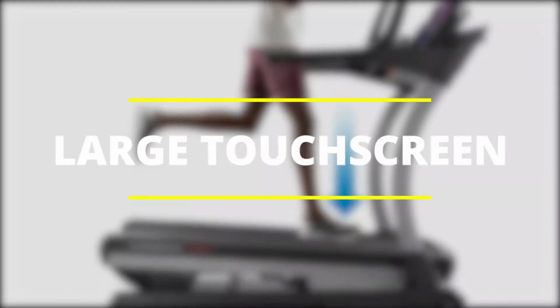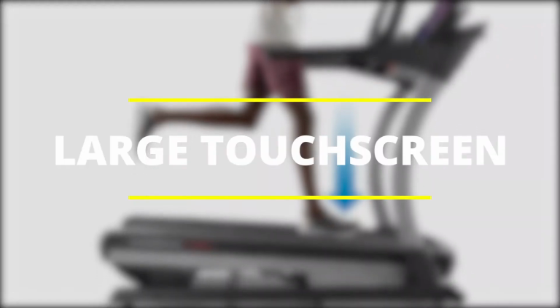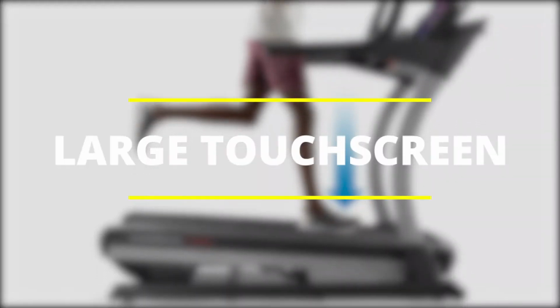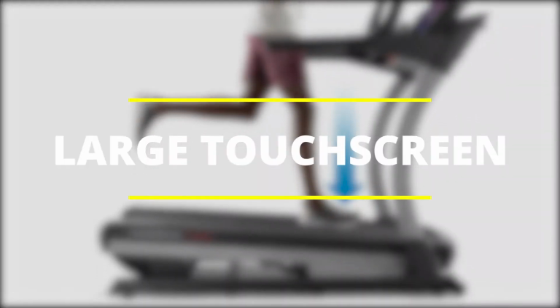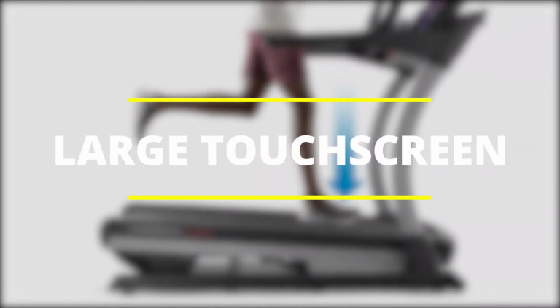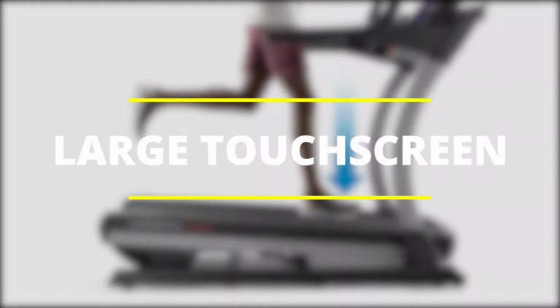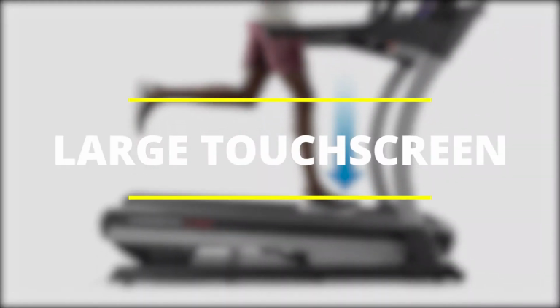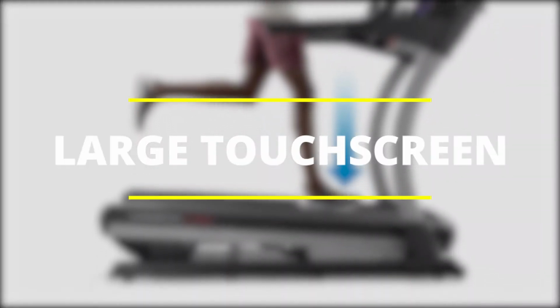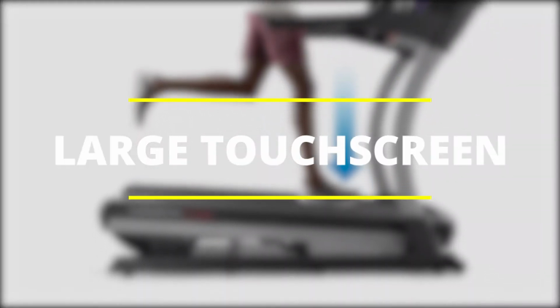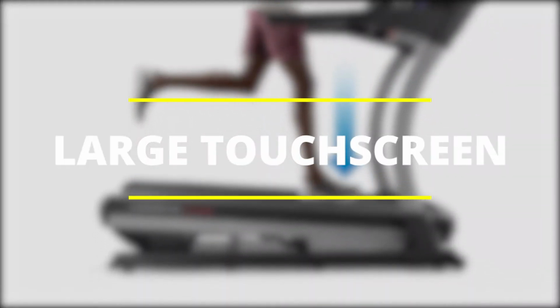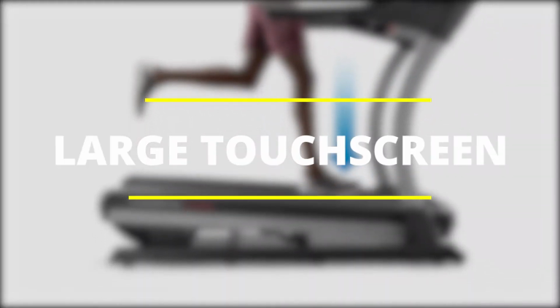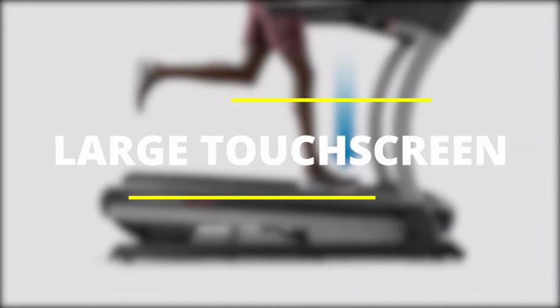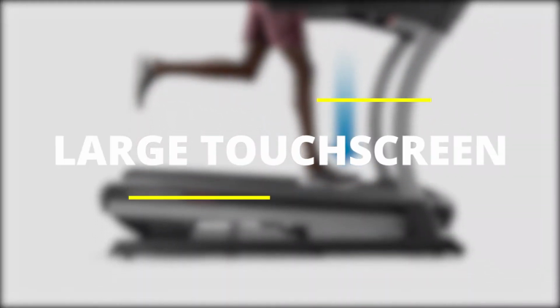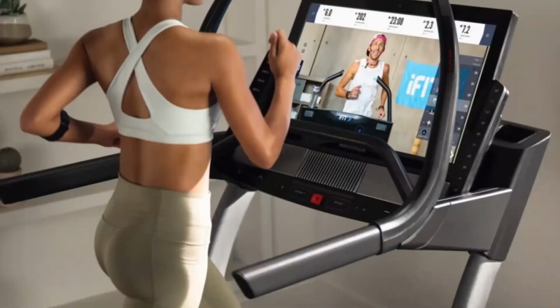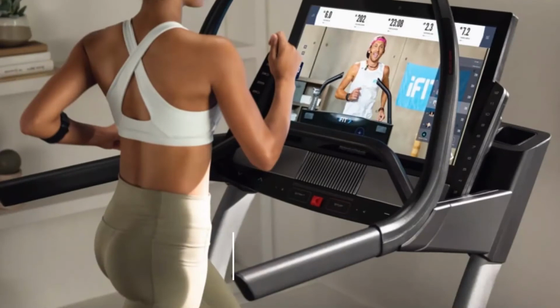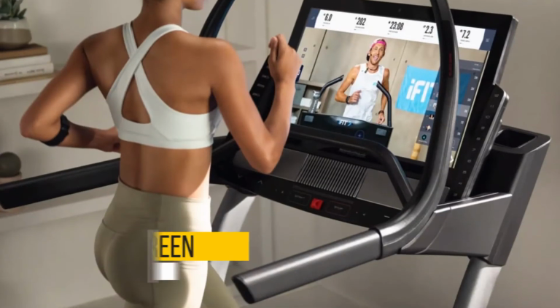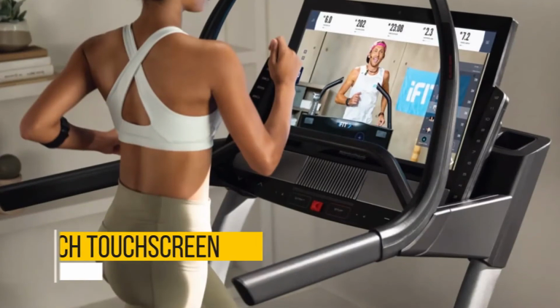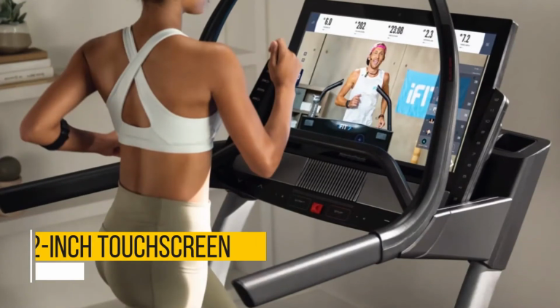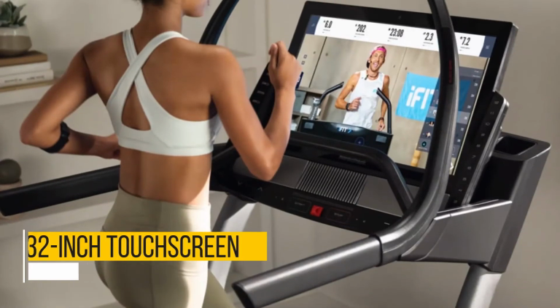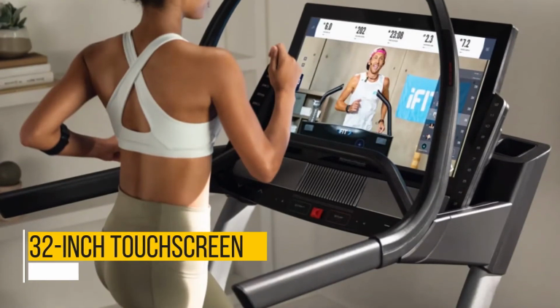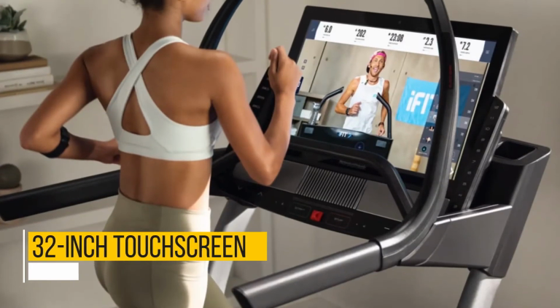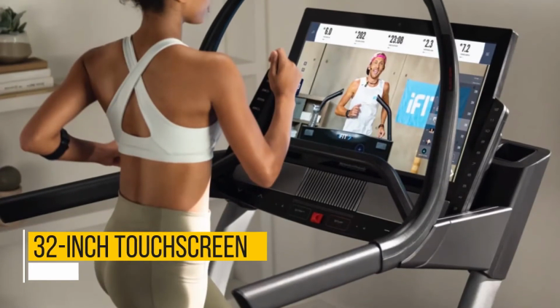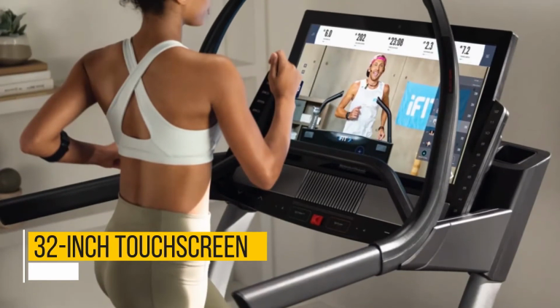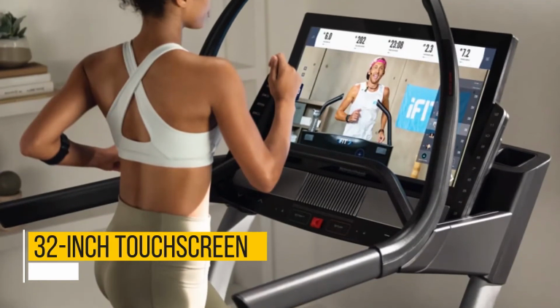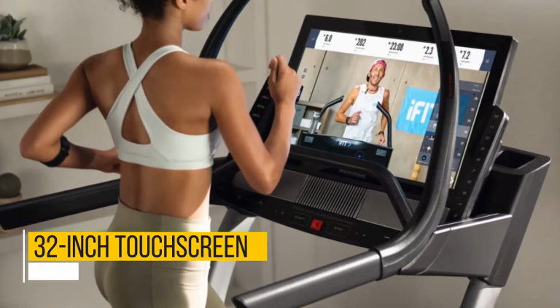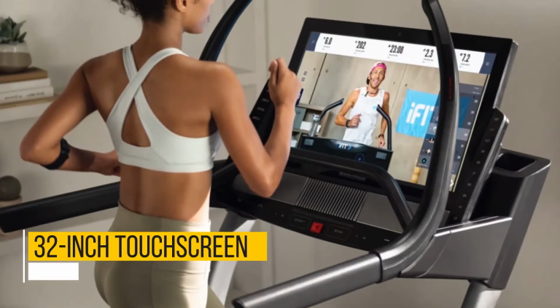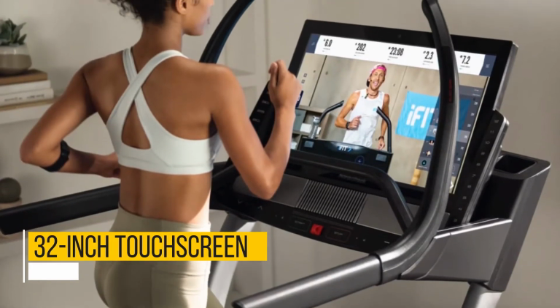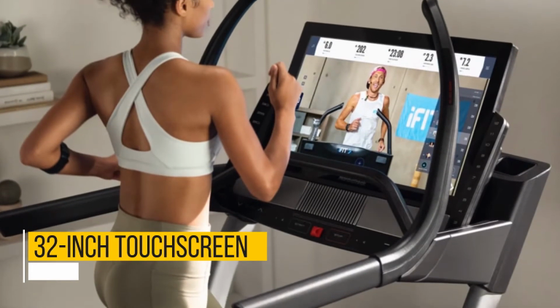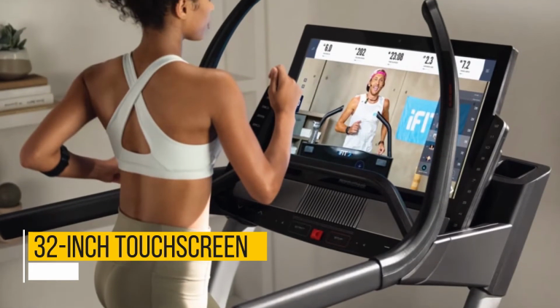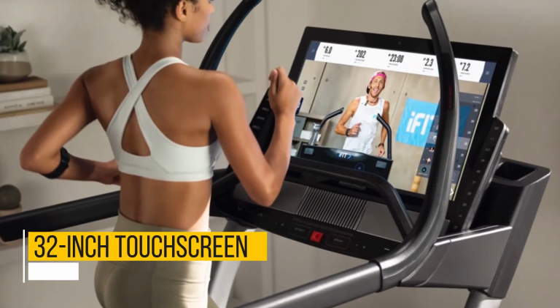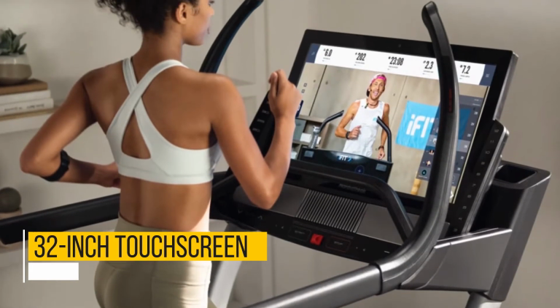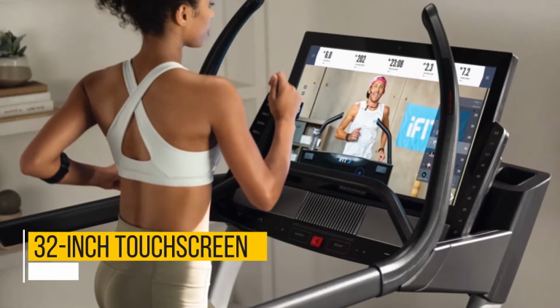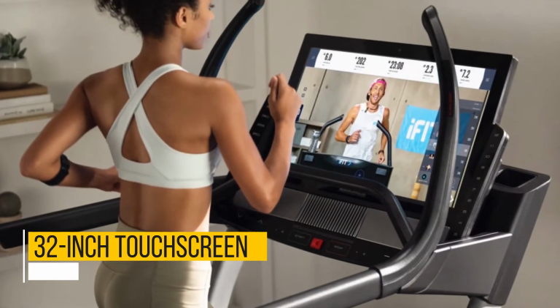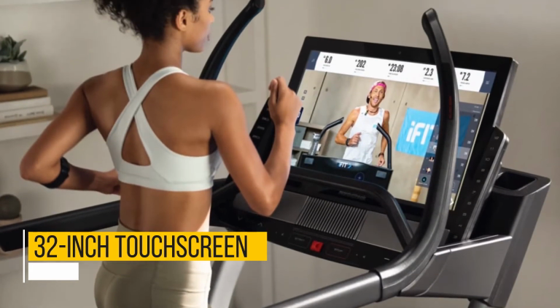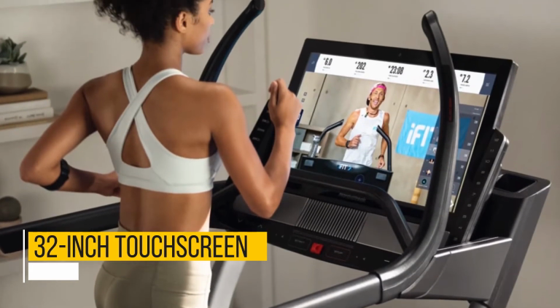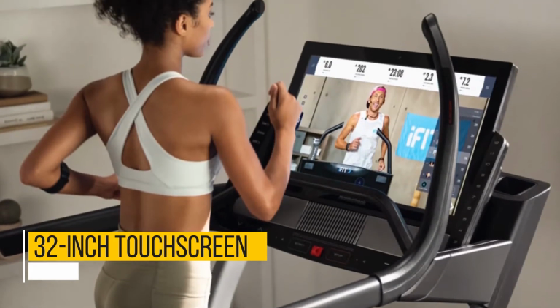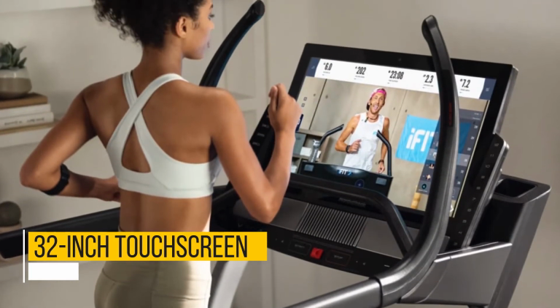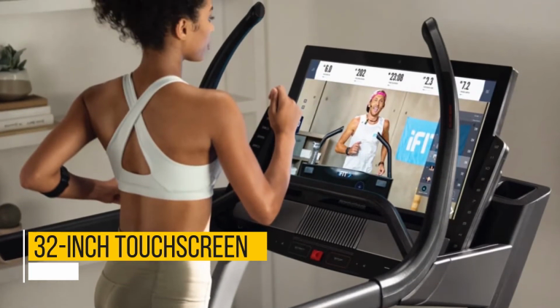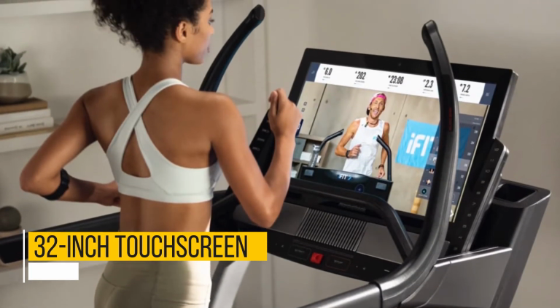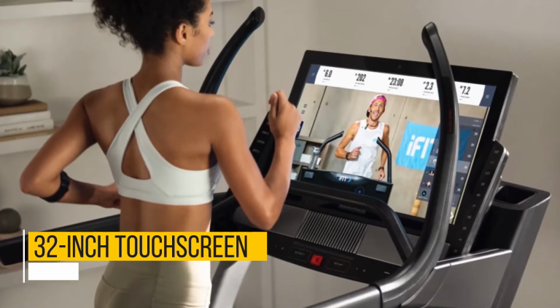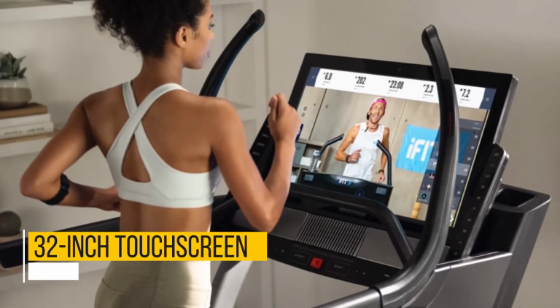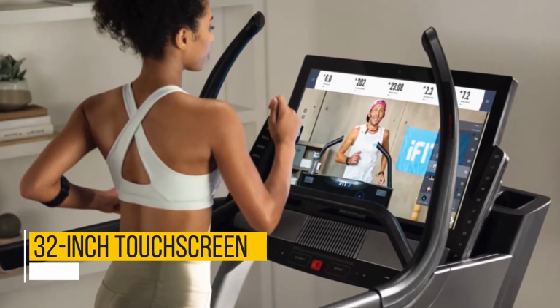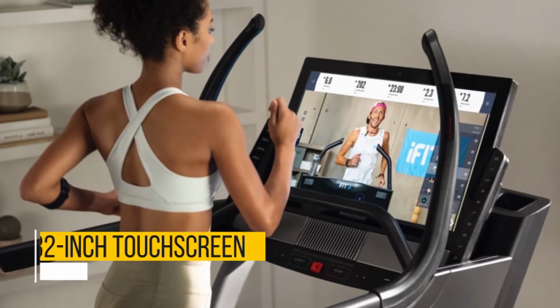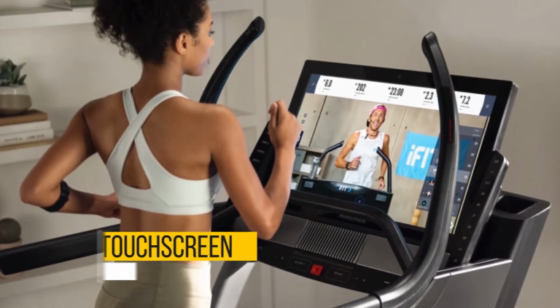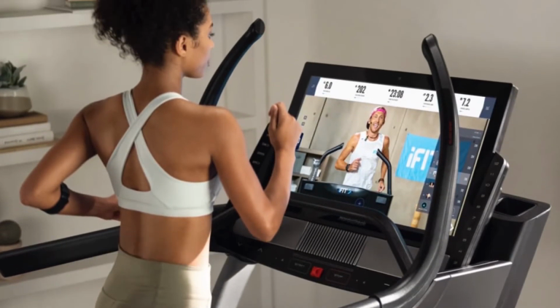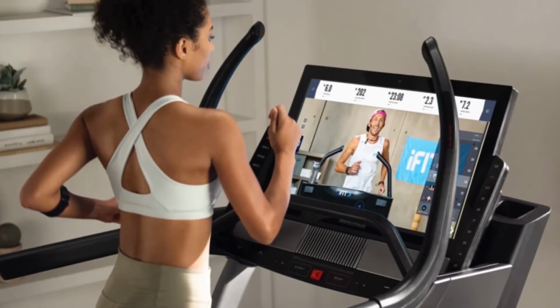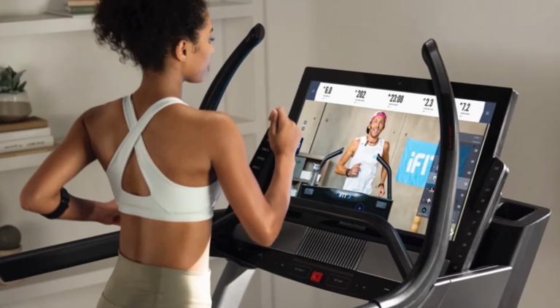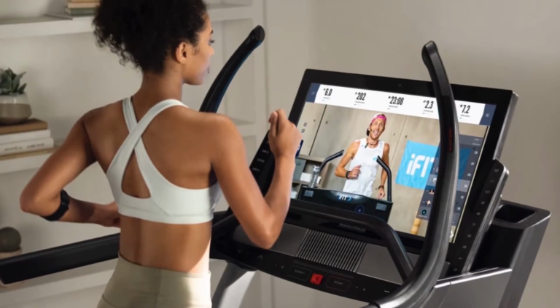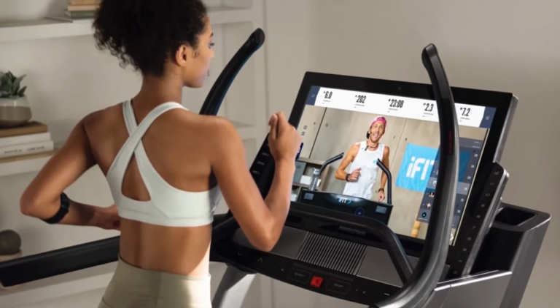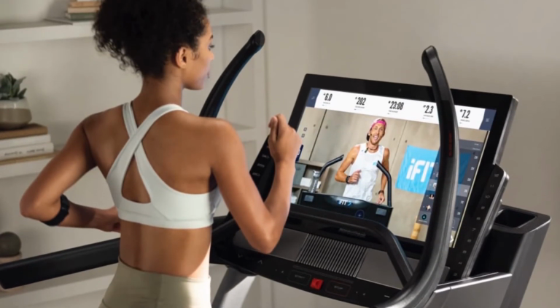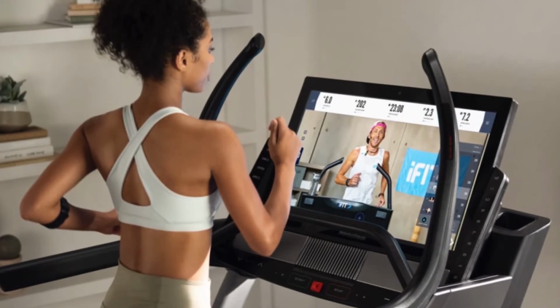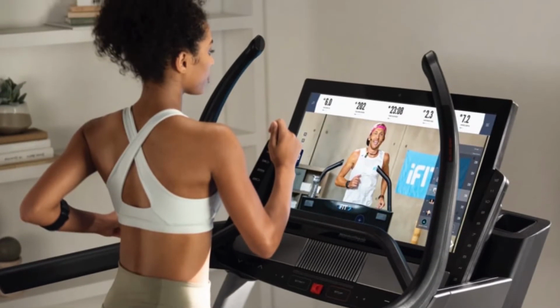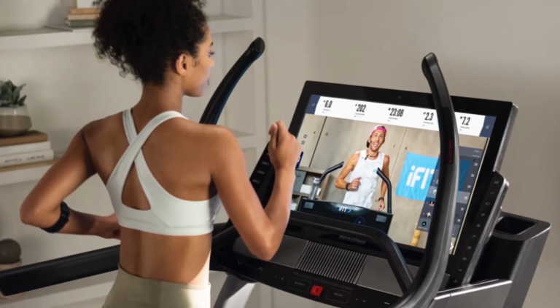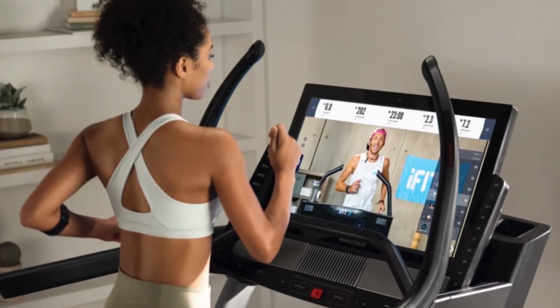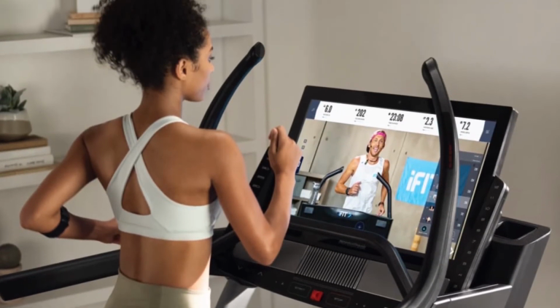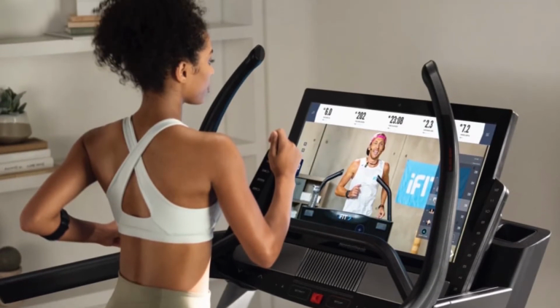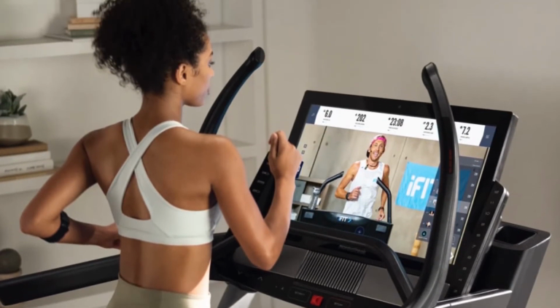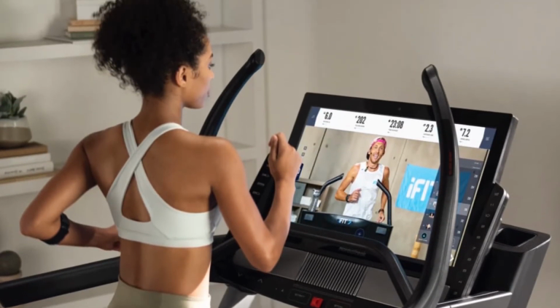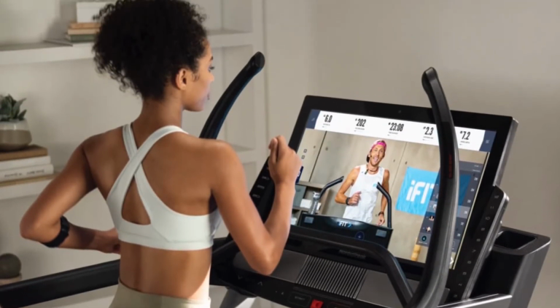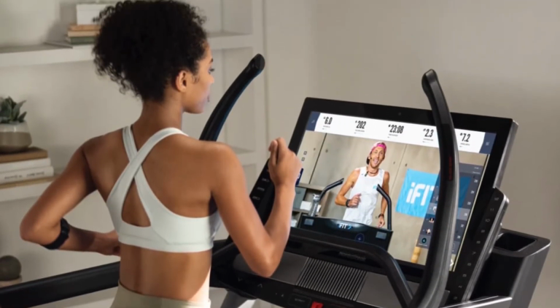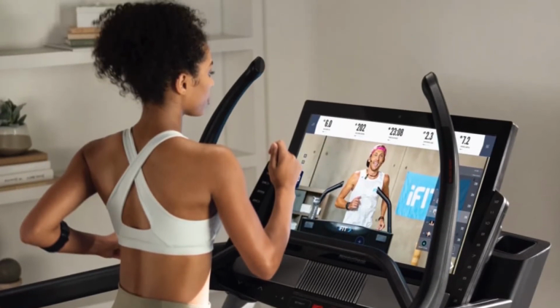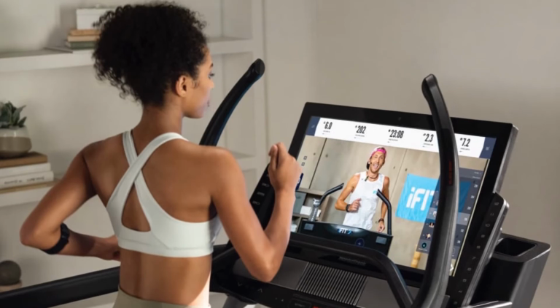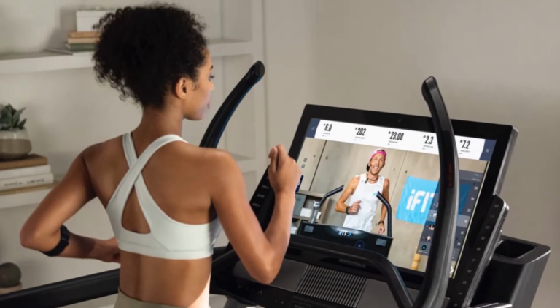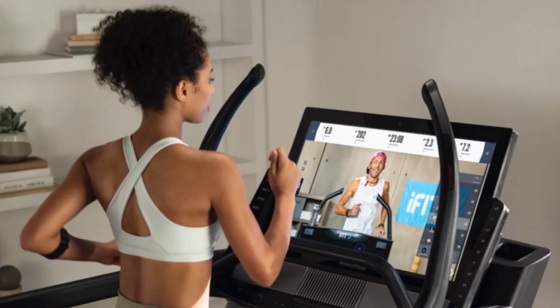Large Touchscreen: A 32-inch touchscreen is about the largest screen you'll find on a treadmill — it's like watching your workouts on a TV.